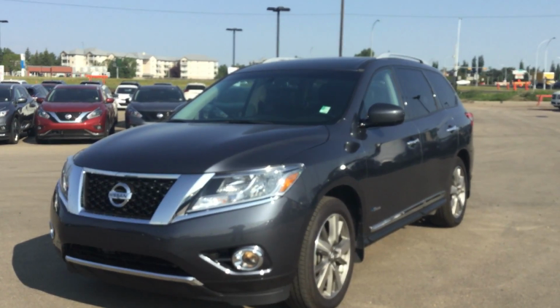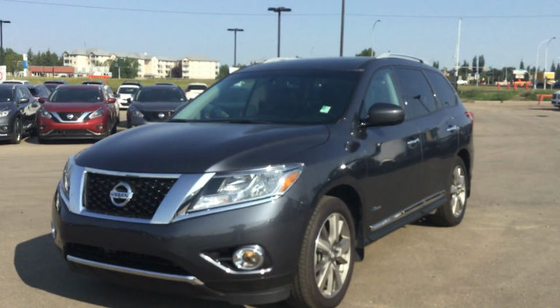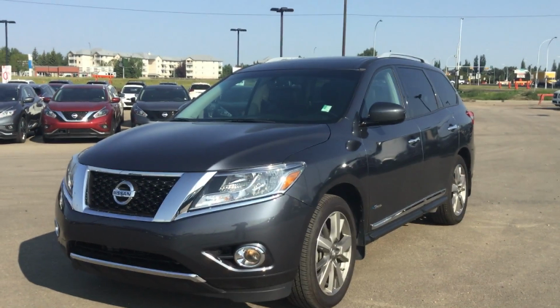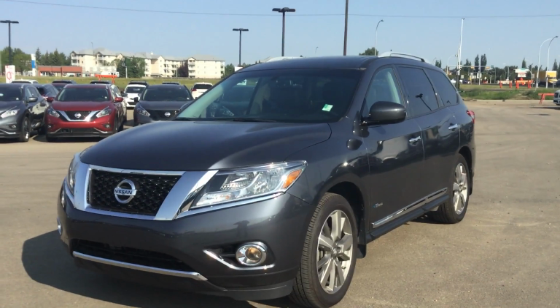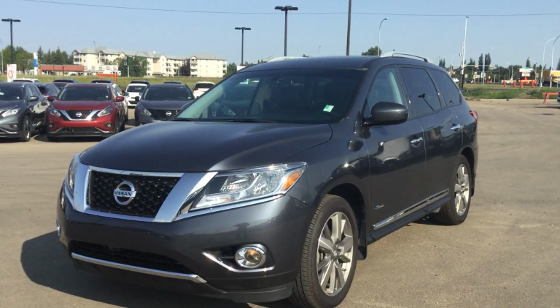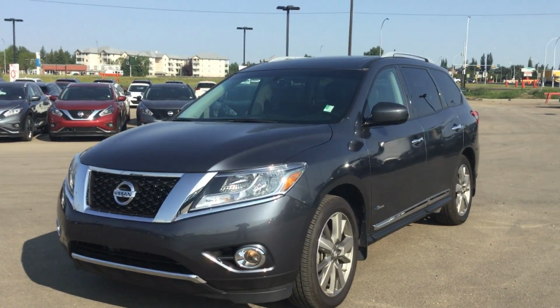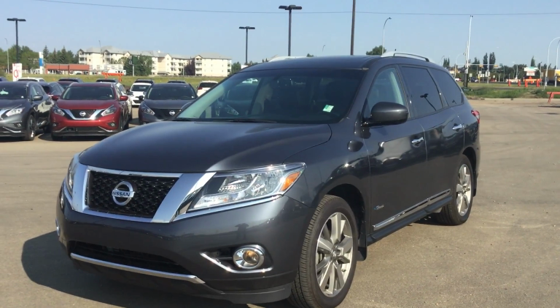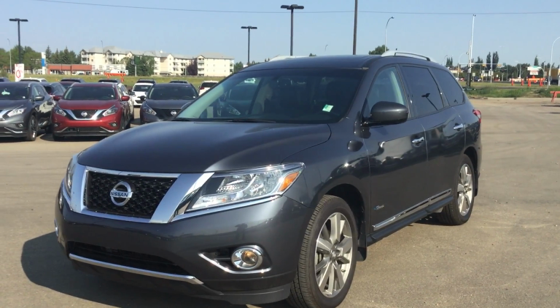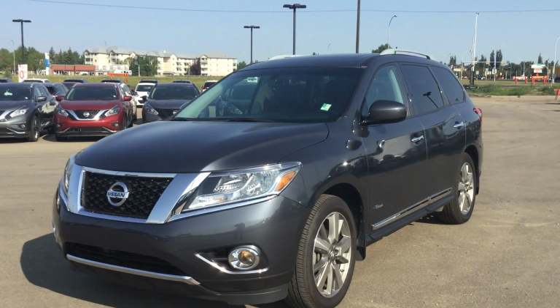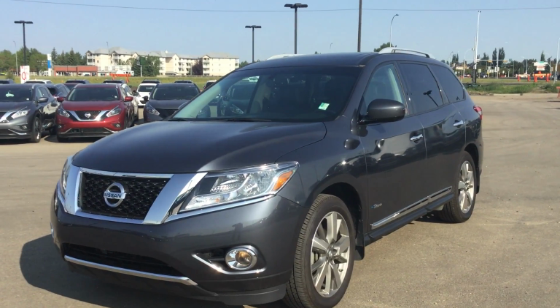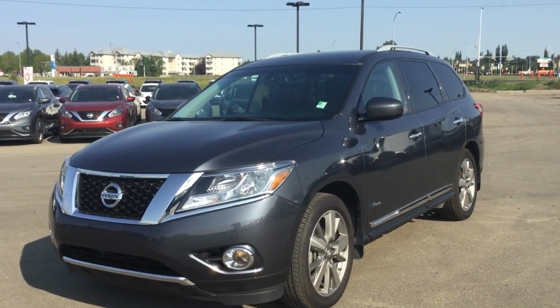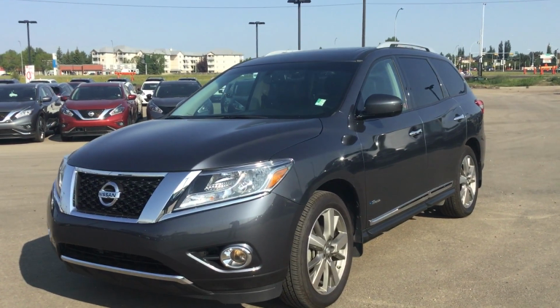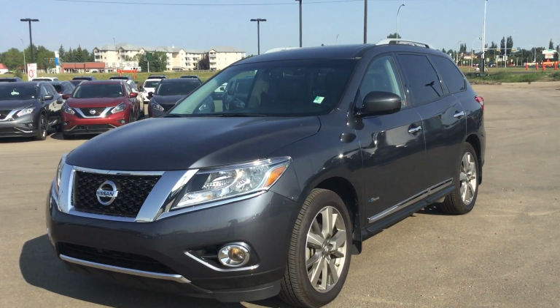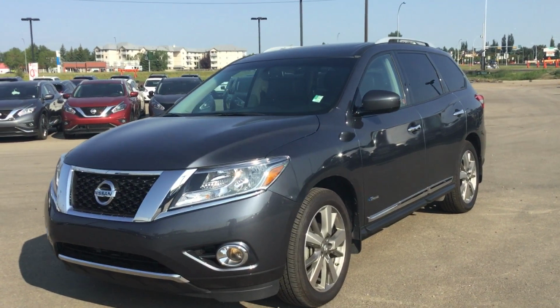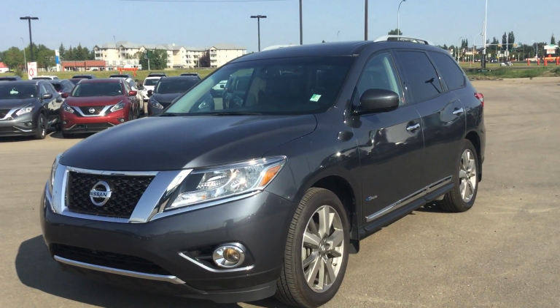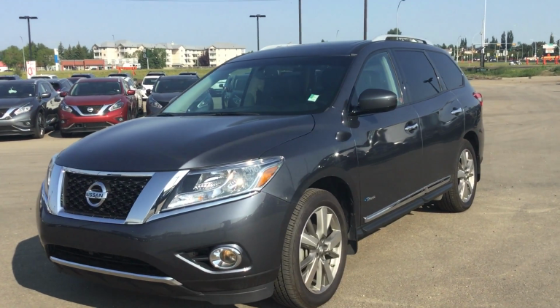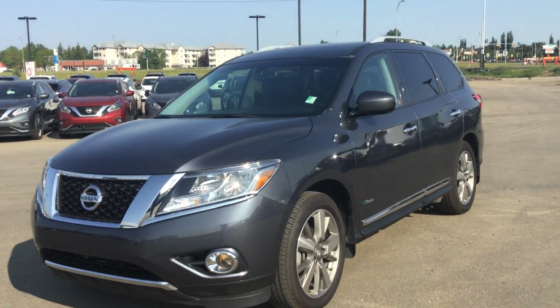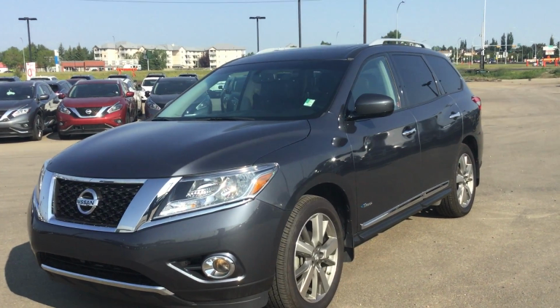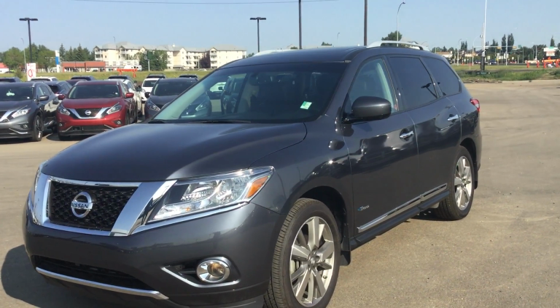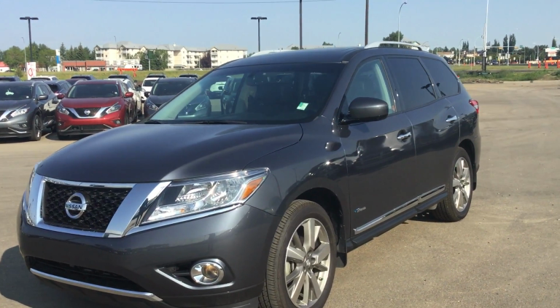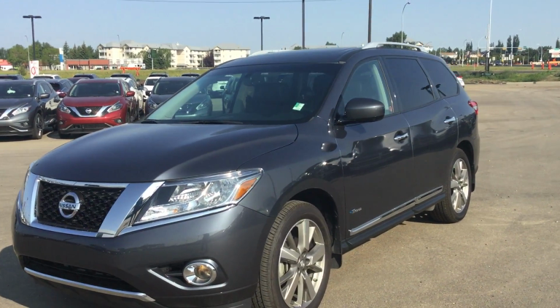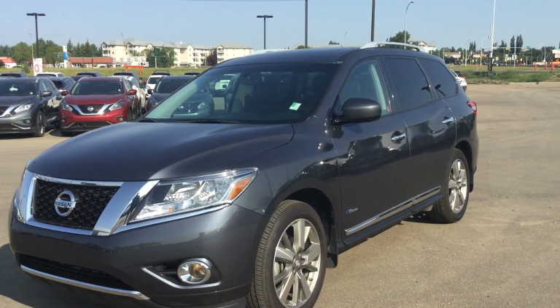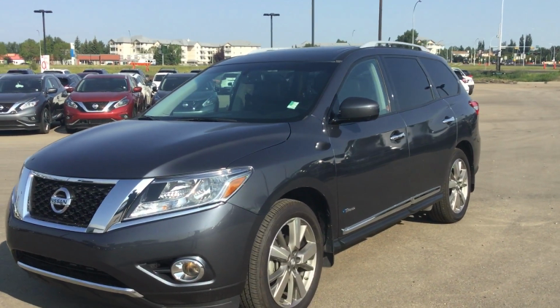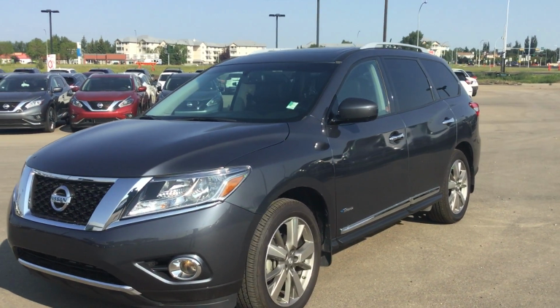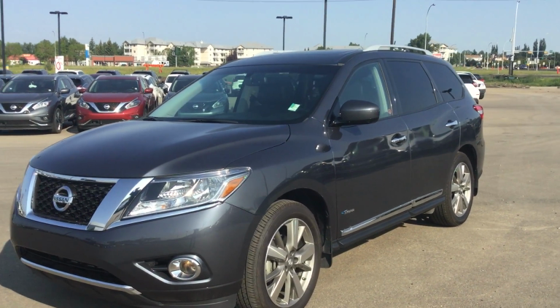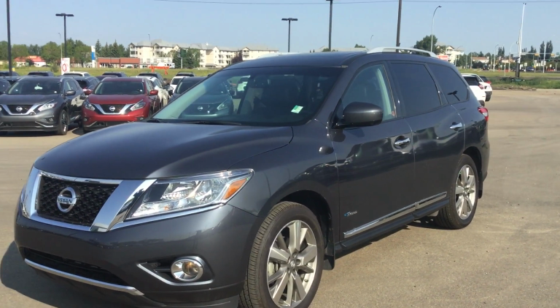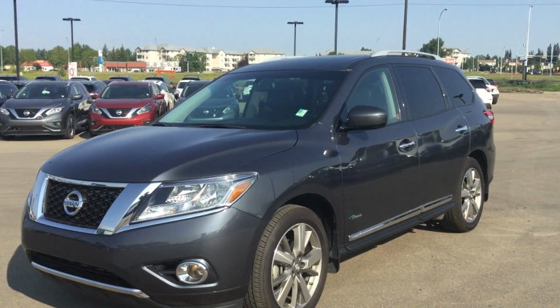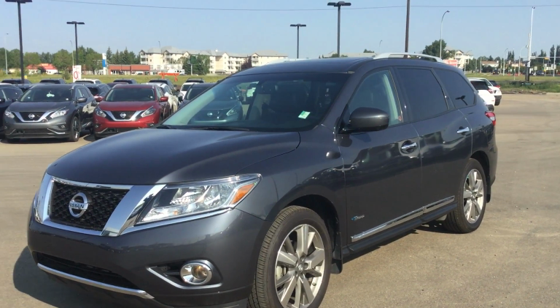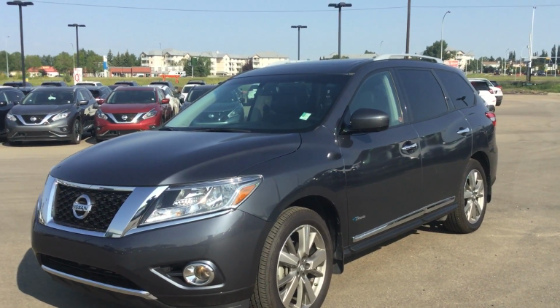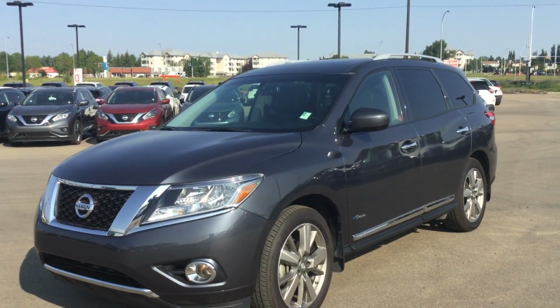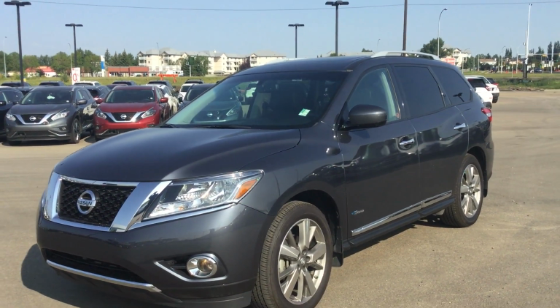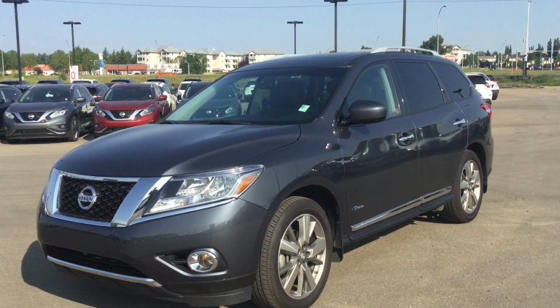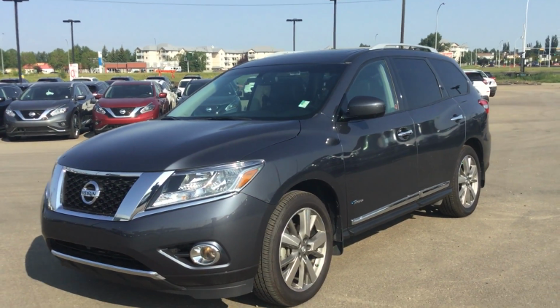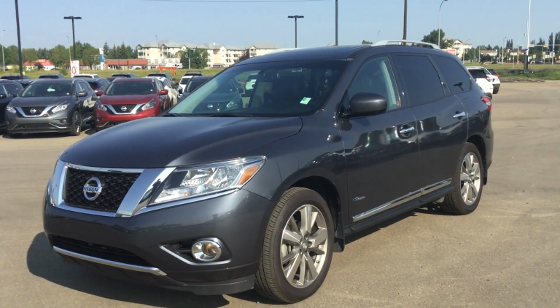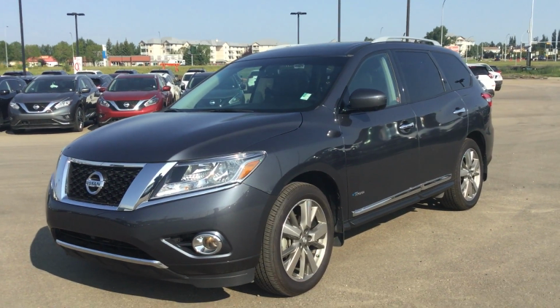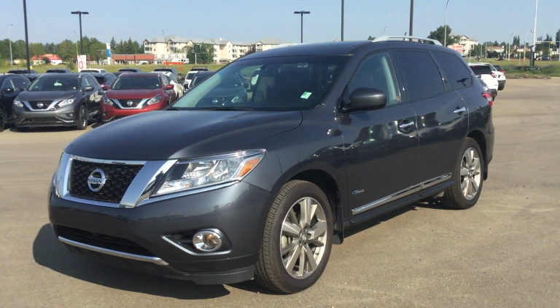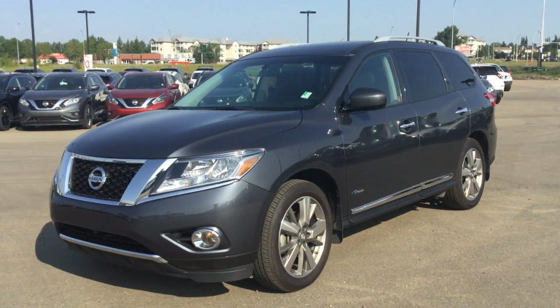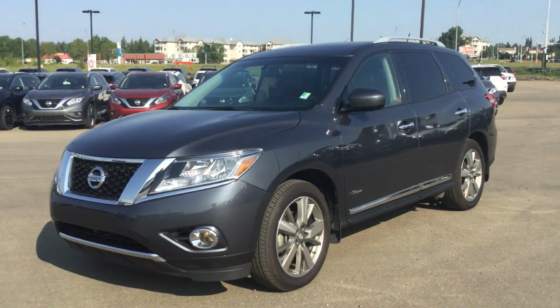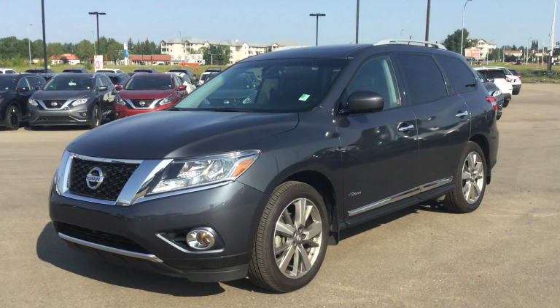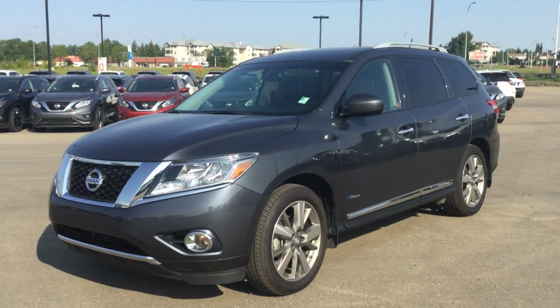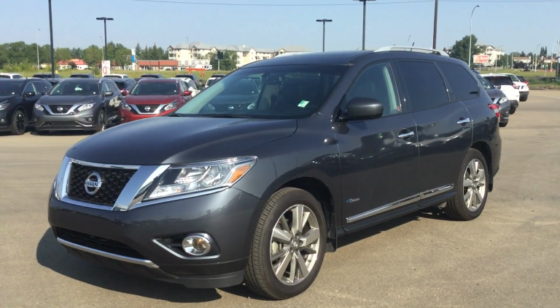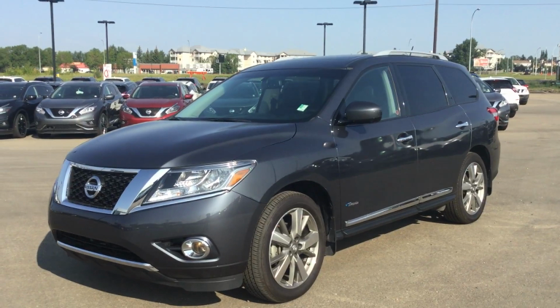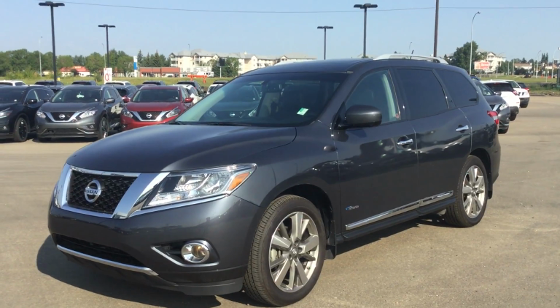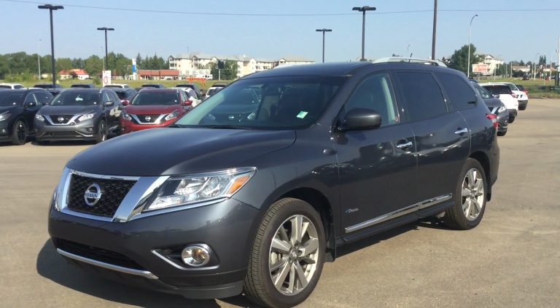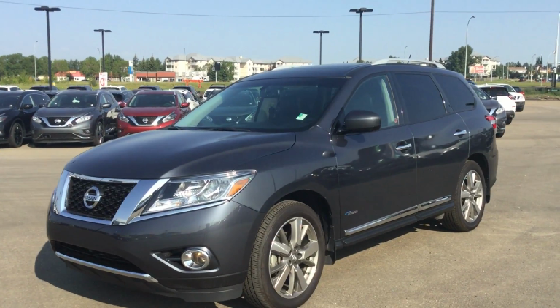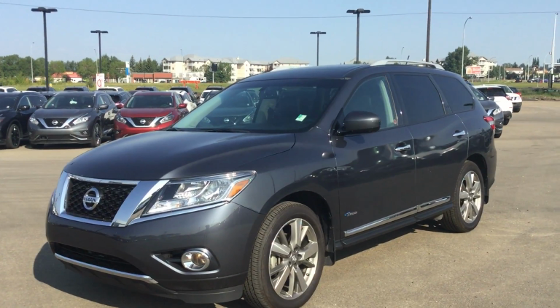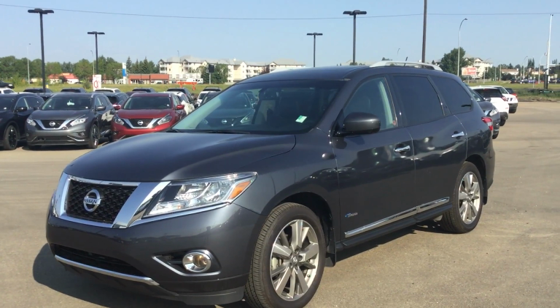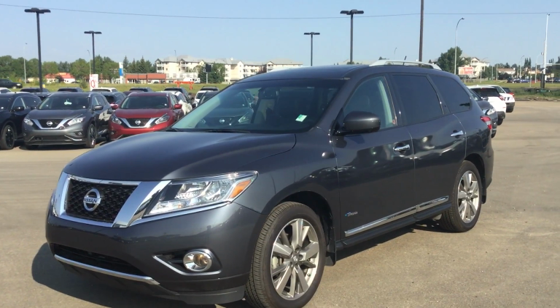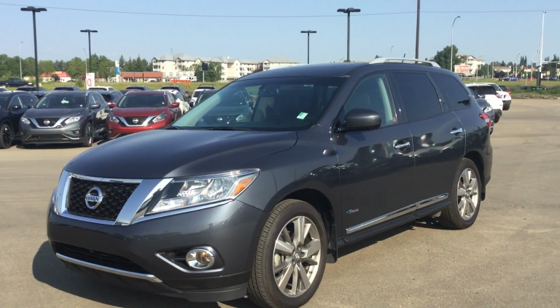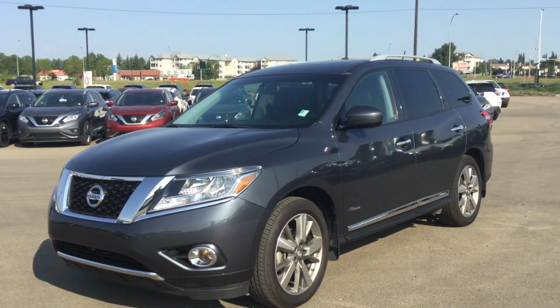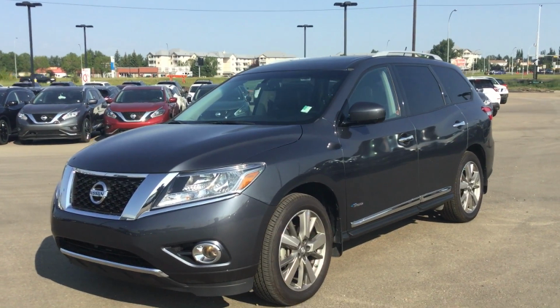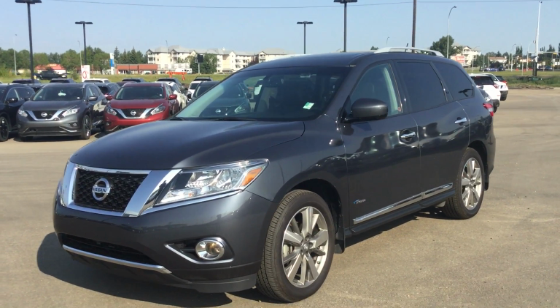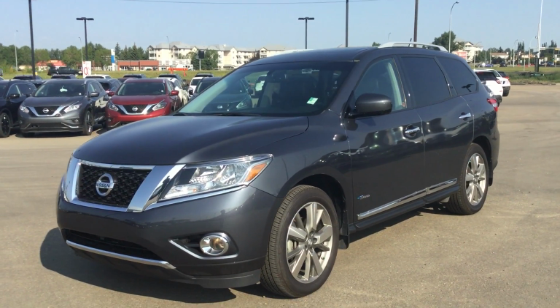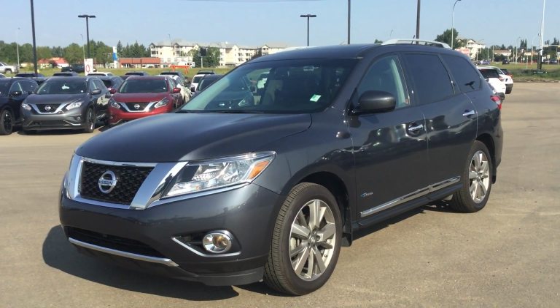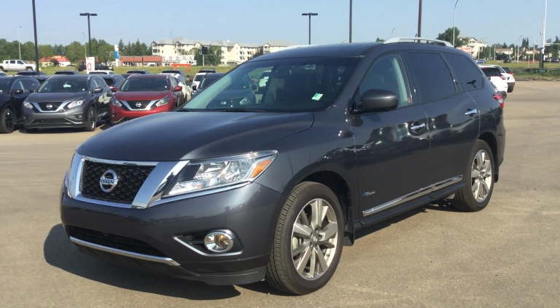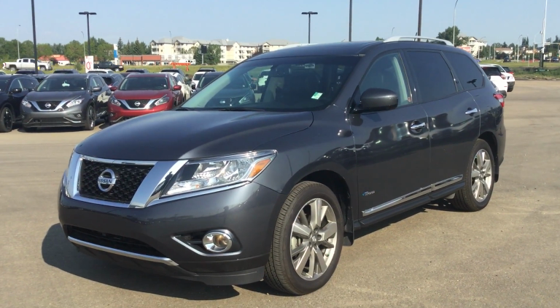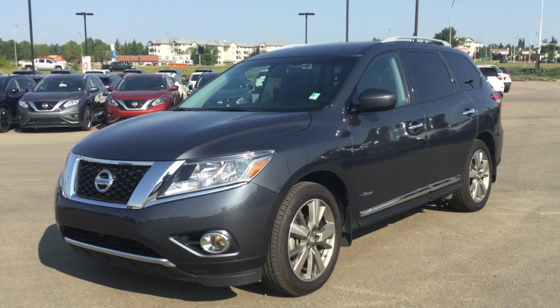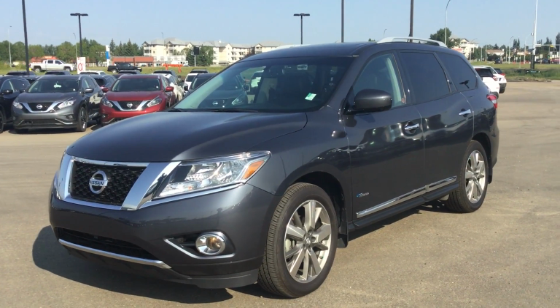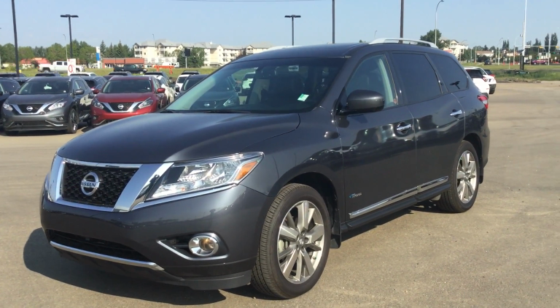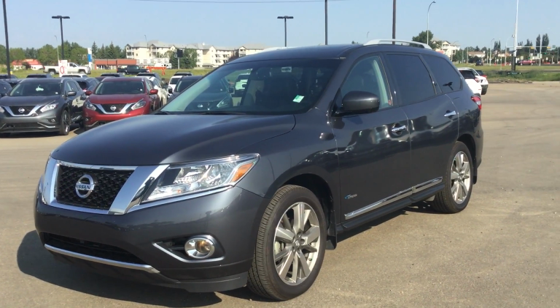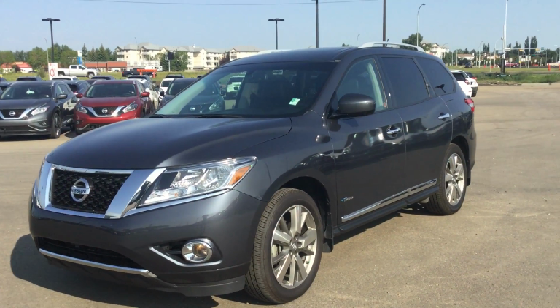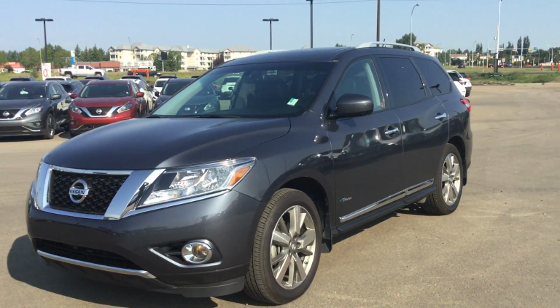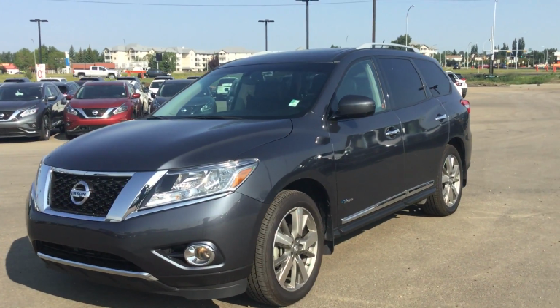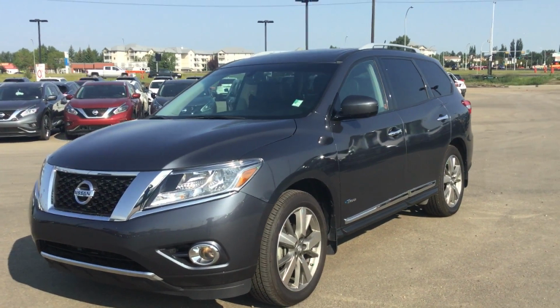Hey there, this is Prem Patel from Northside Nissan. I just want to show this beautiful 2014 Nissan Pathfinder Platinum Hybrid.